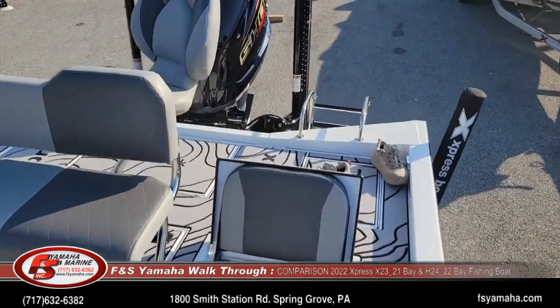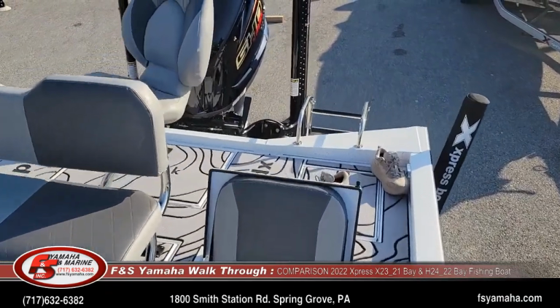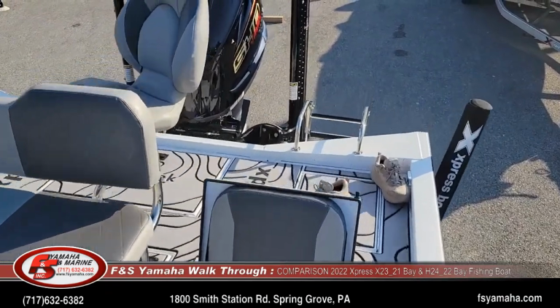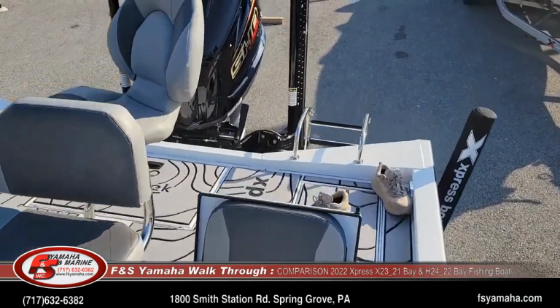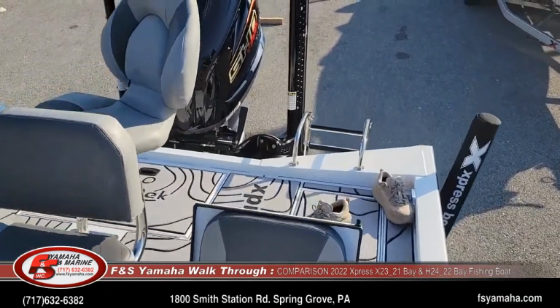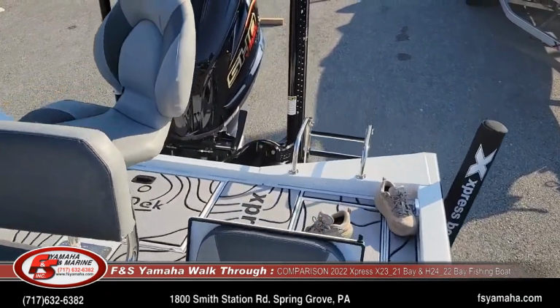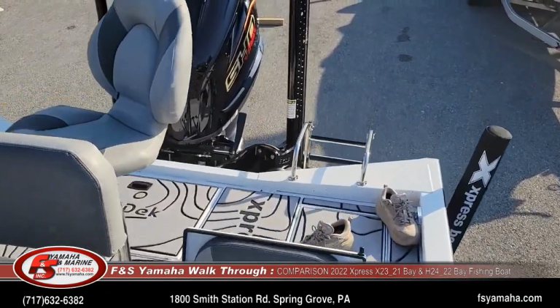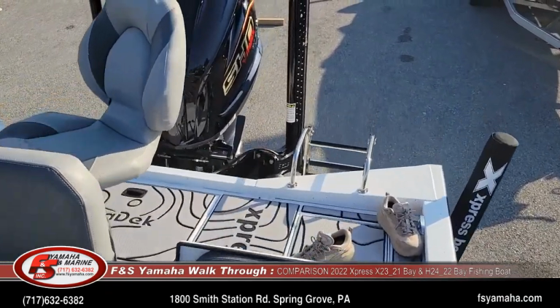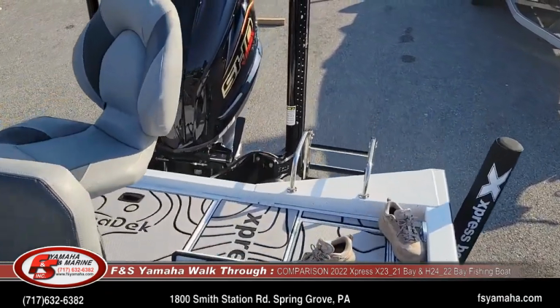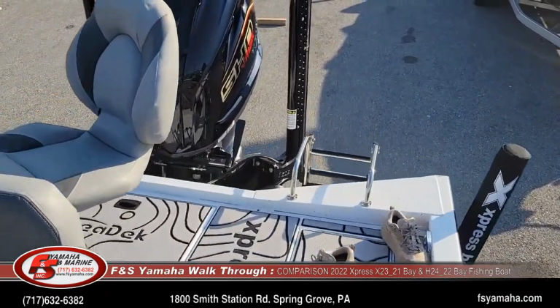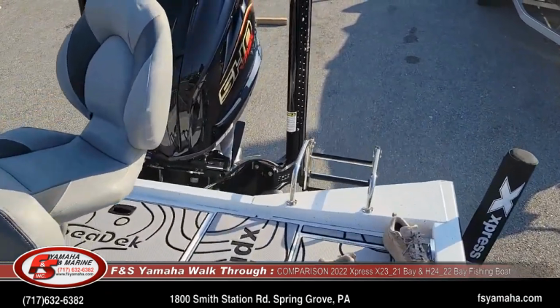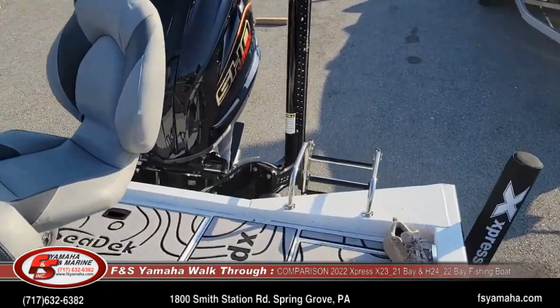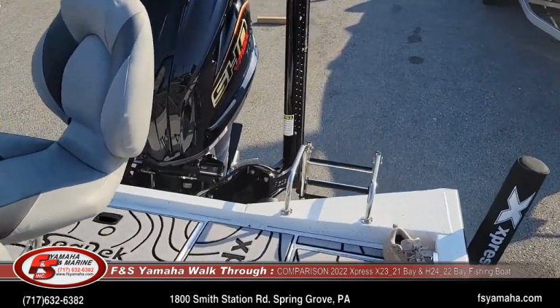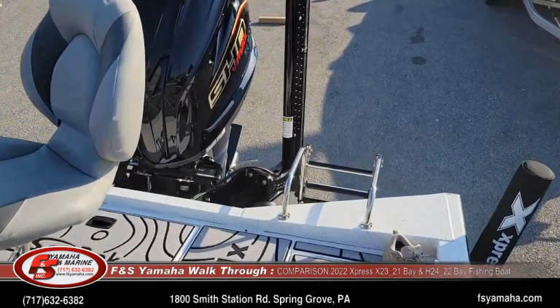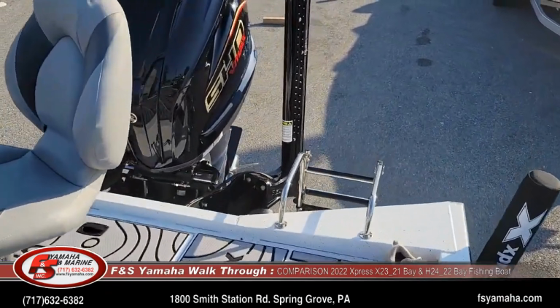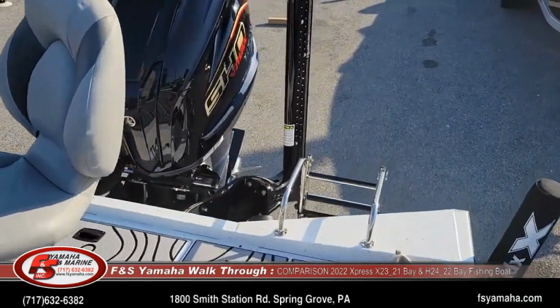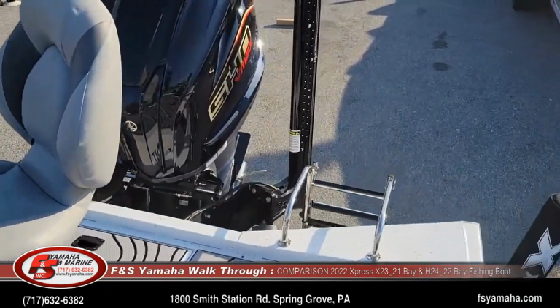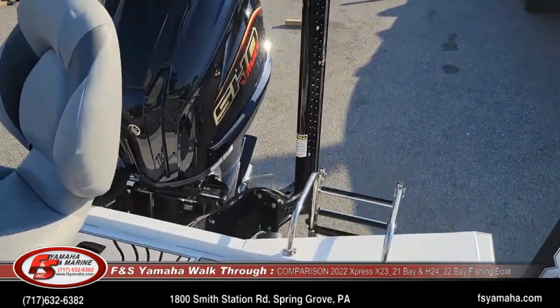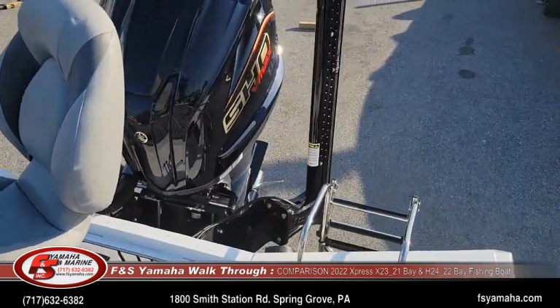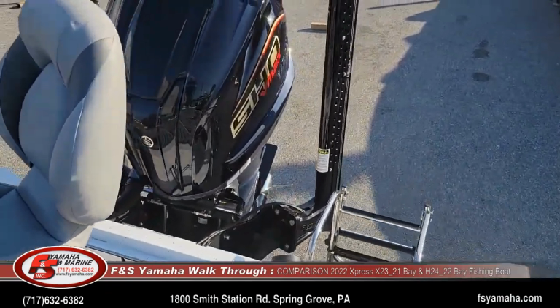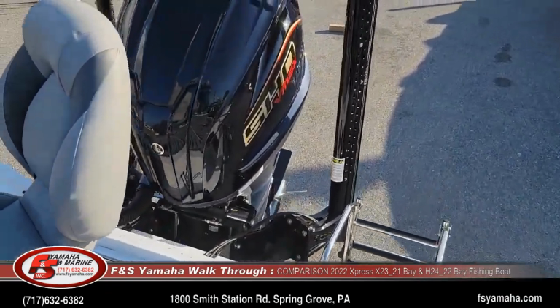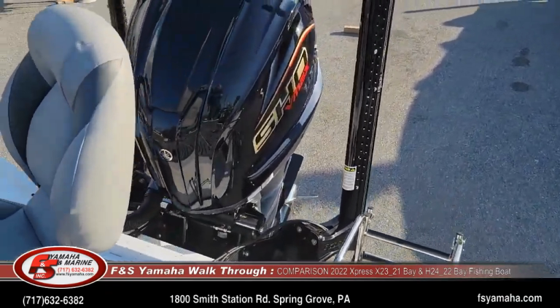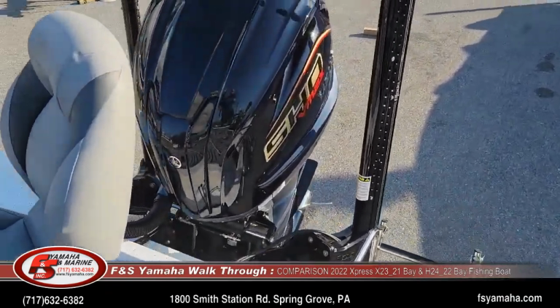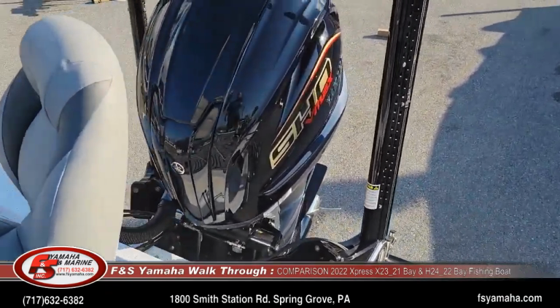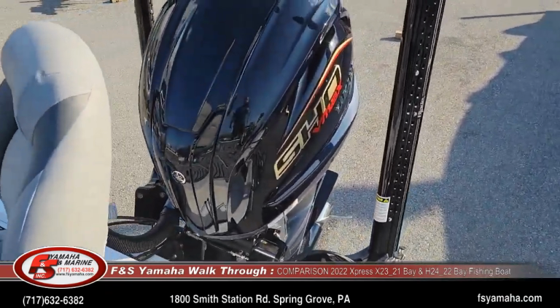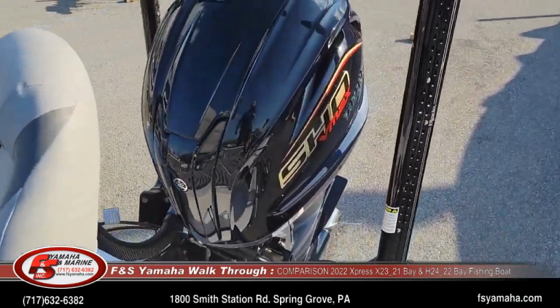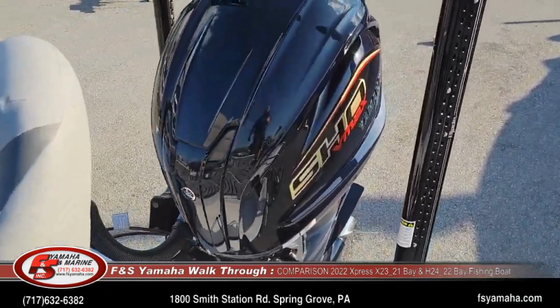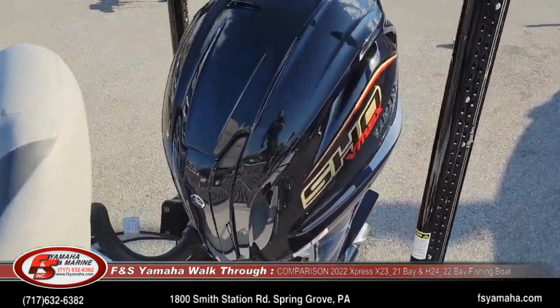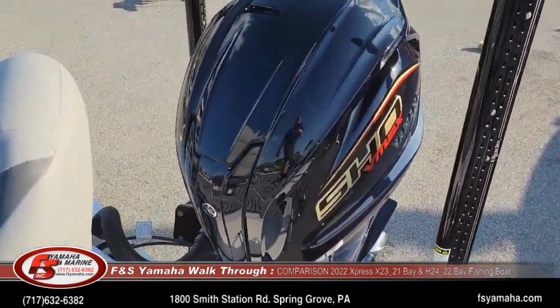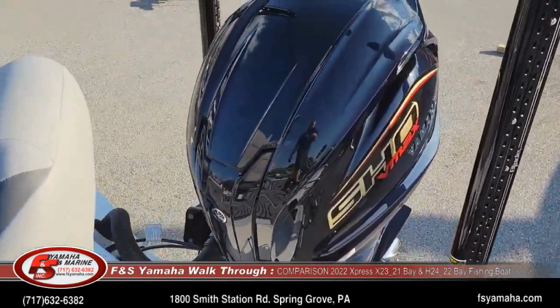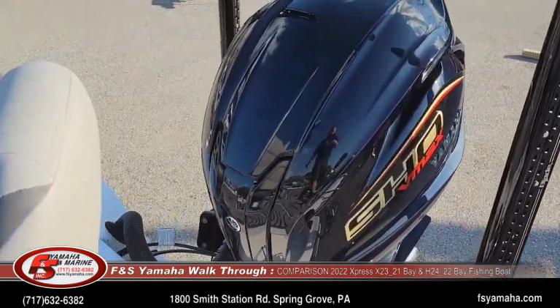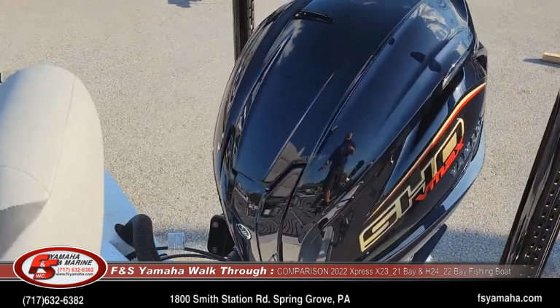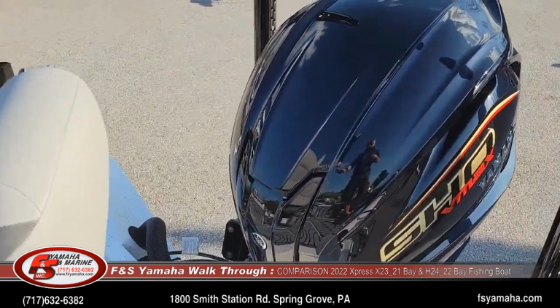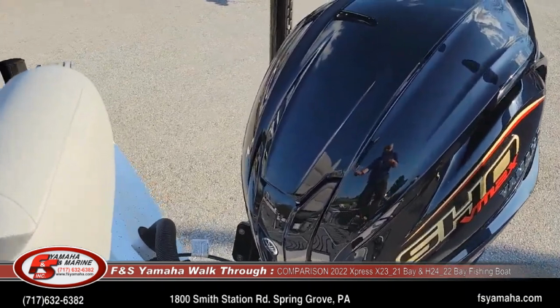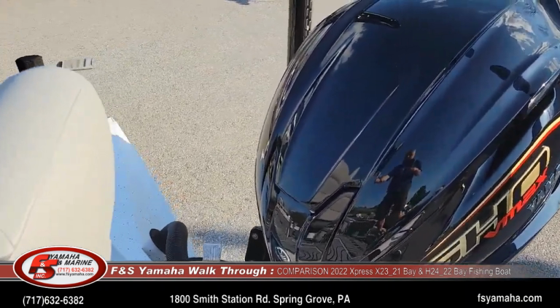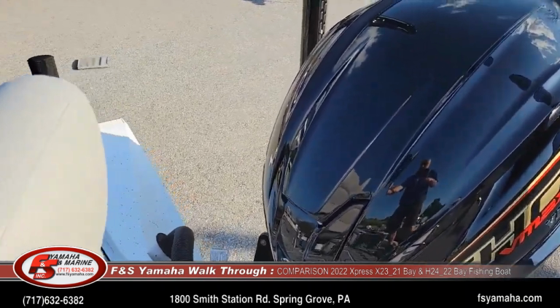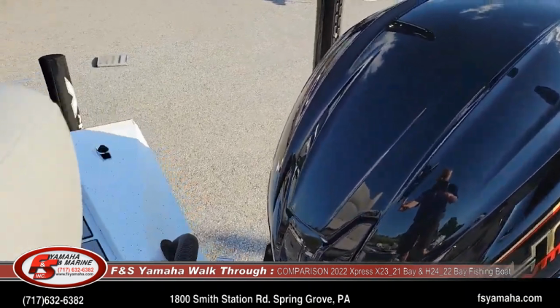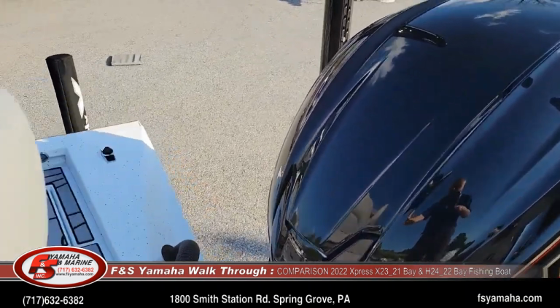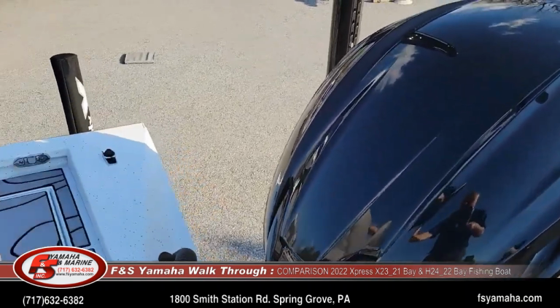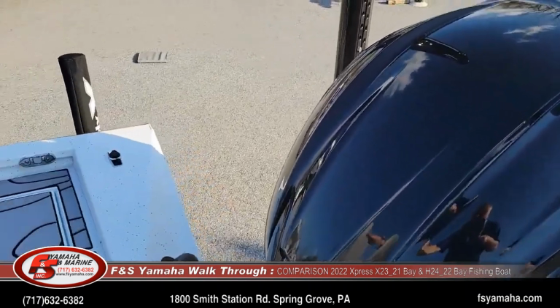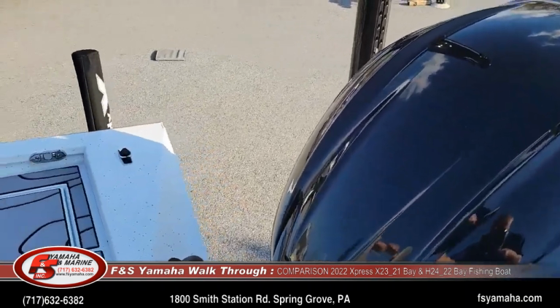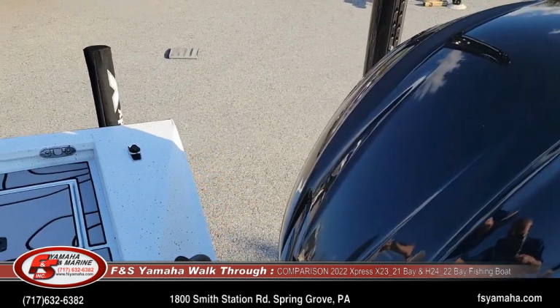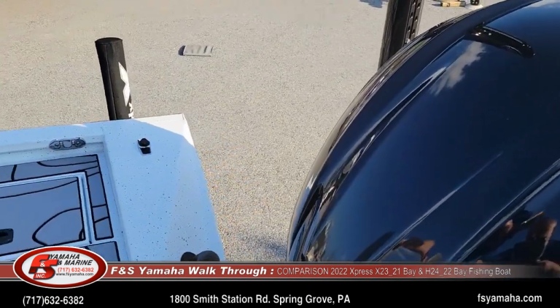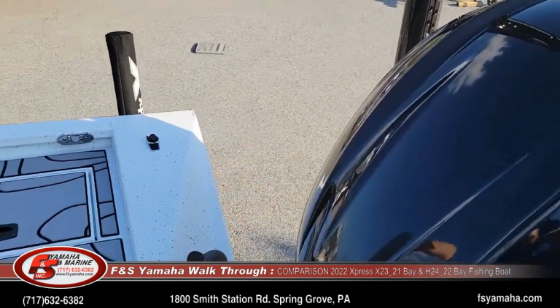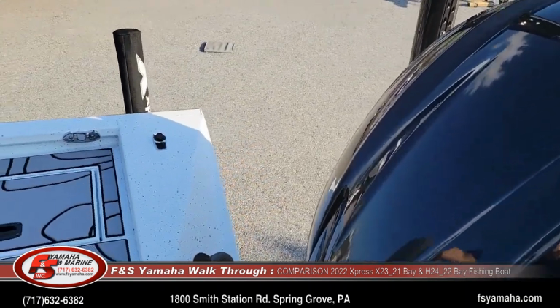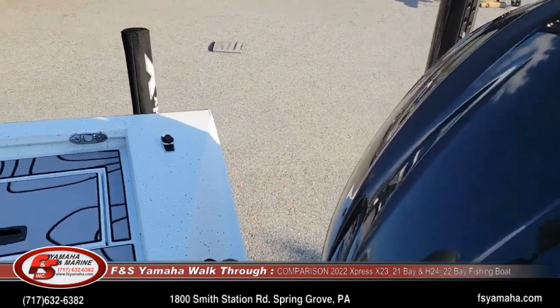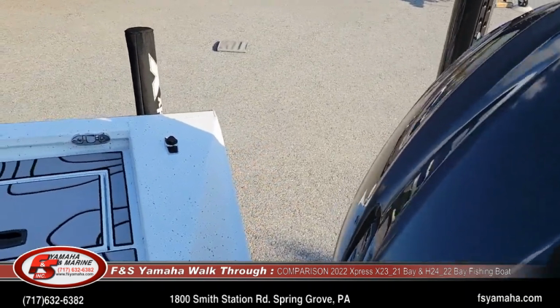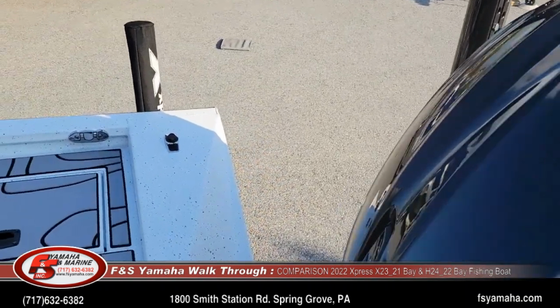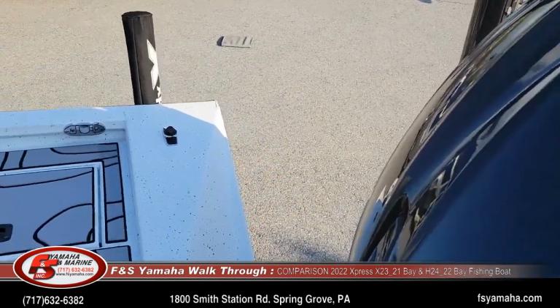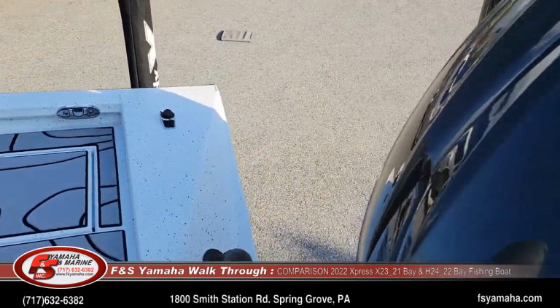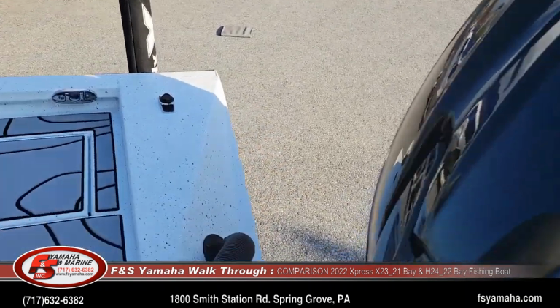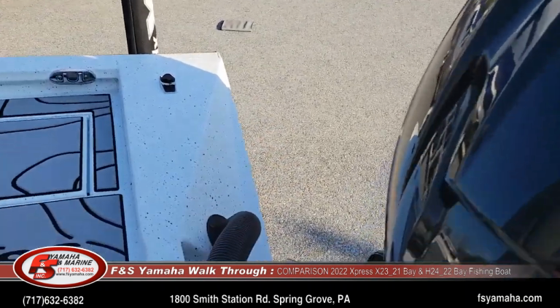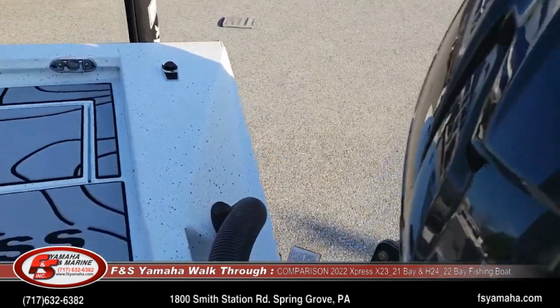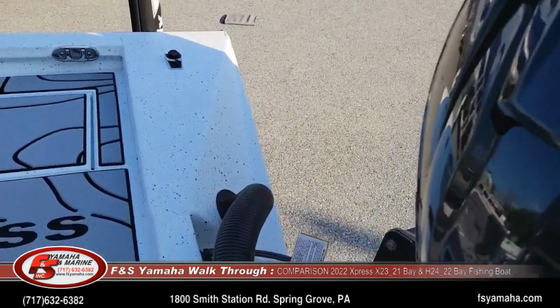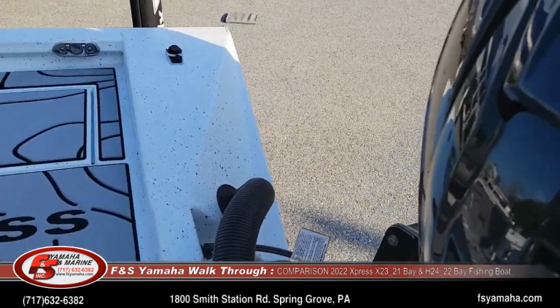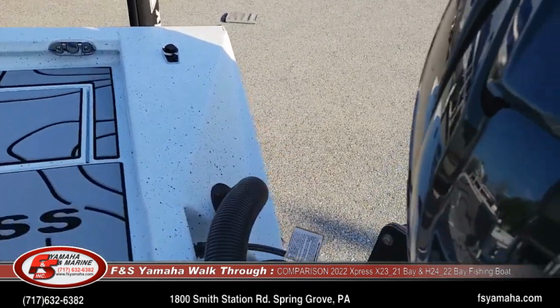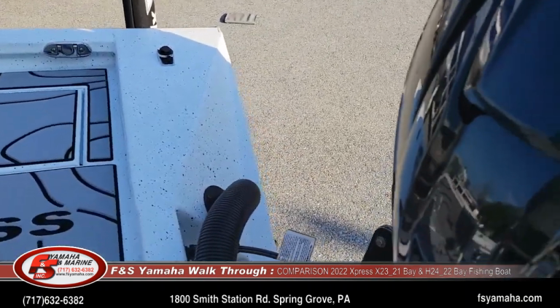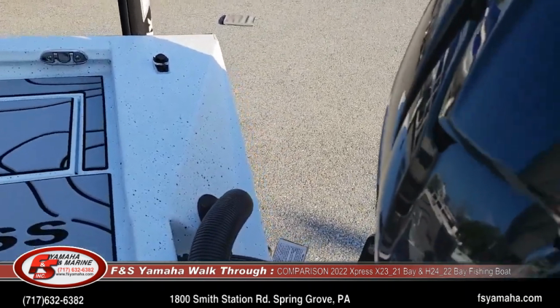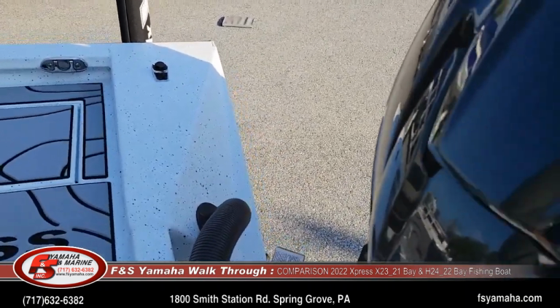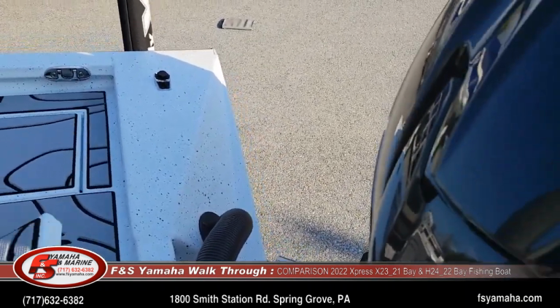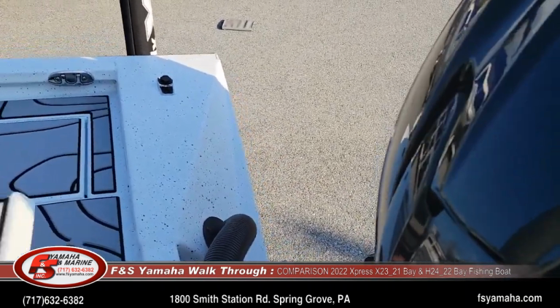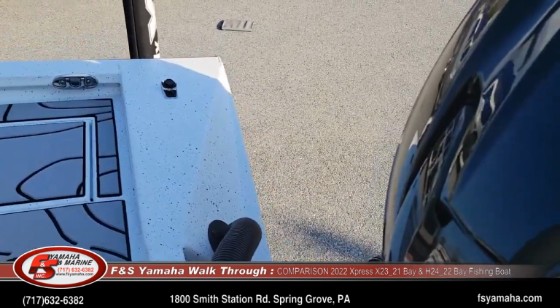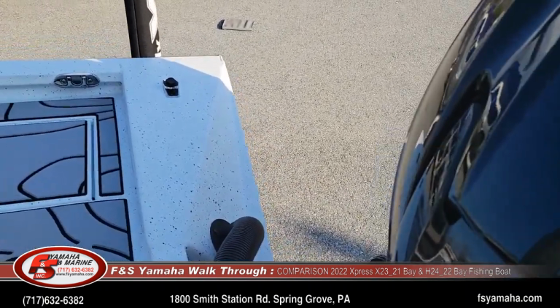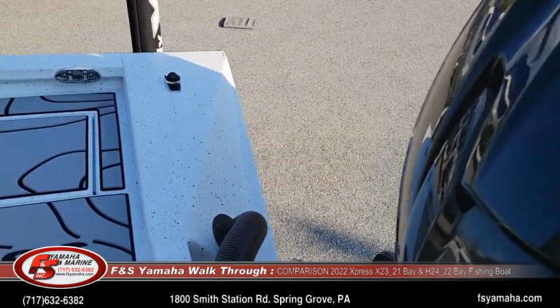Here's a little tidbit in the back to help understand the depth of the boats a little bit better.